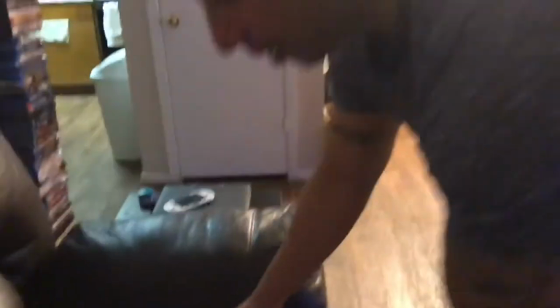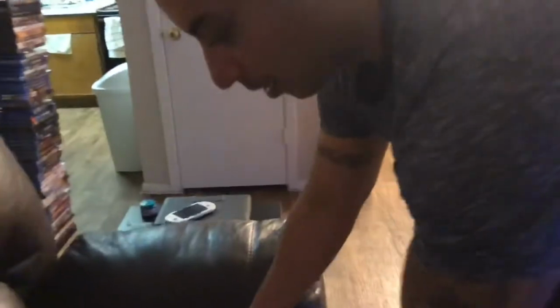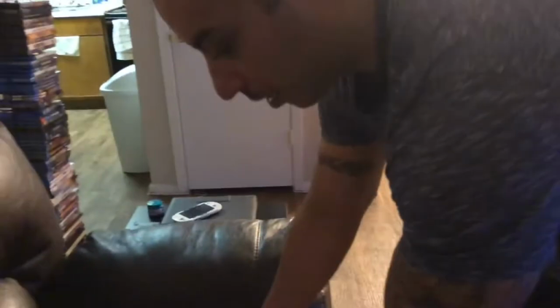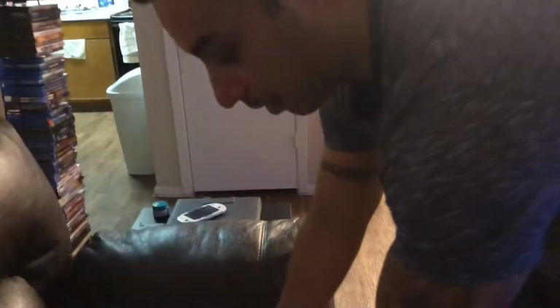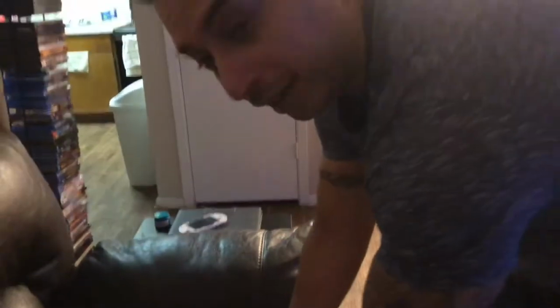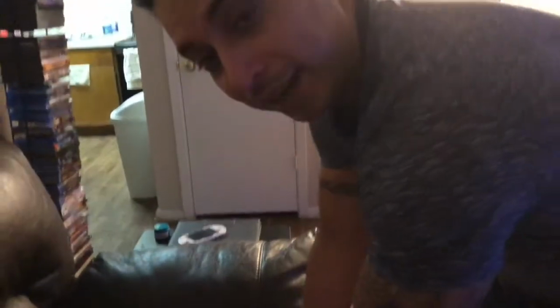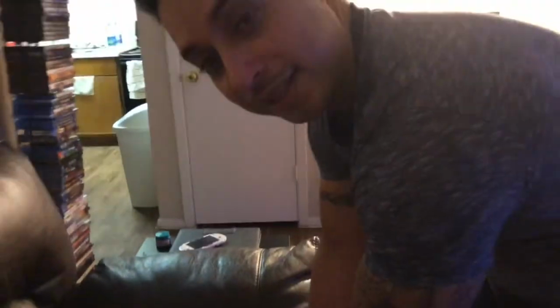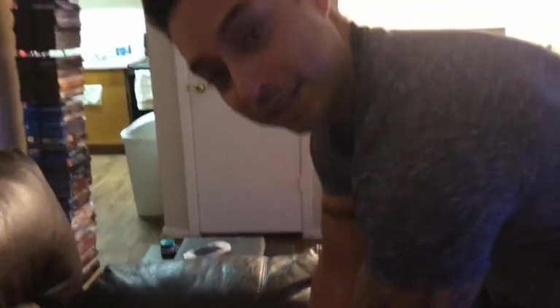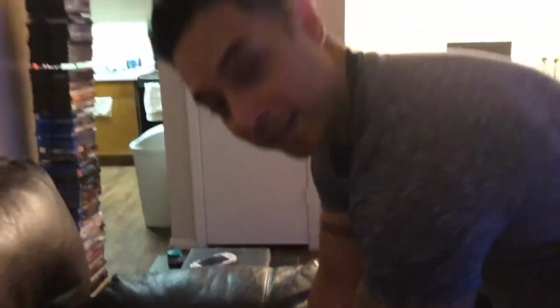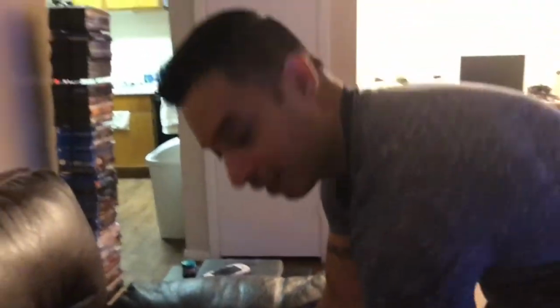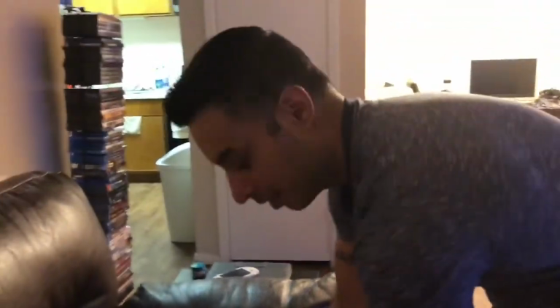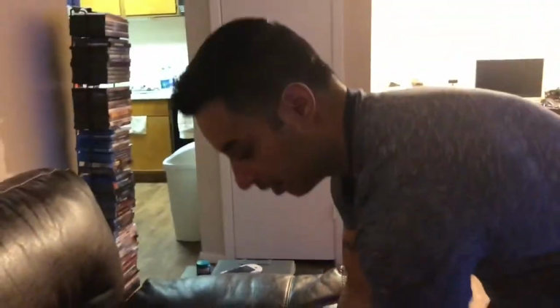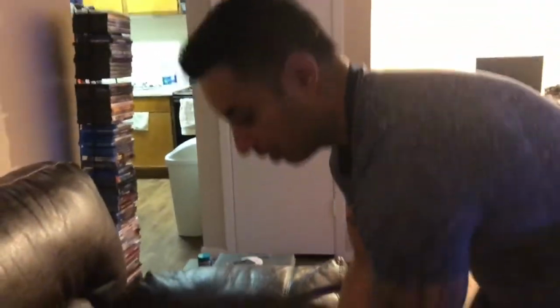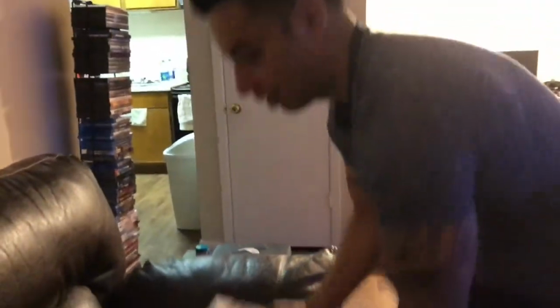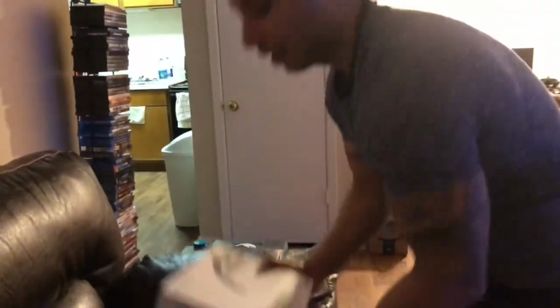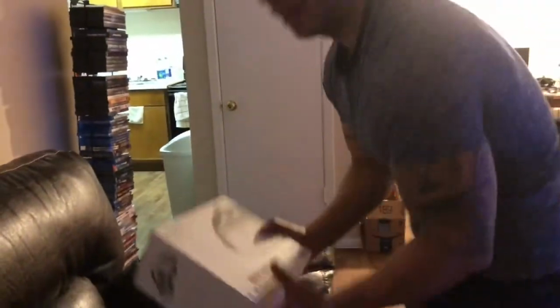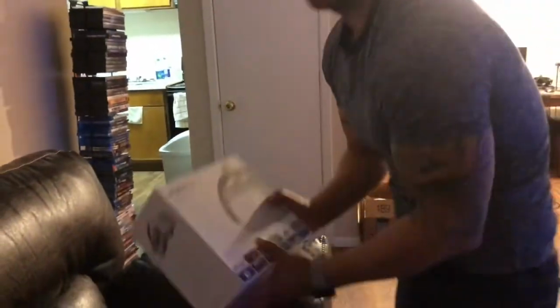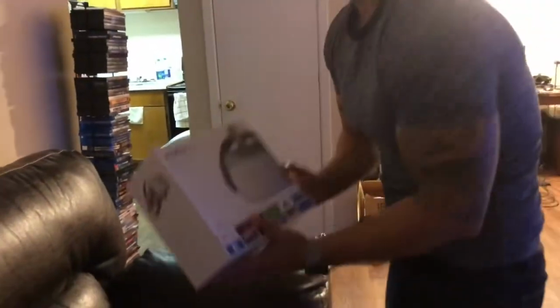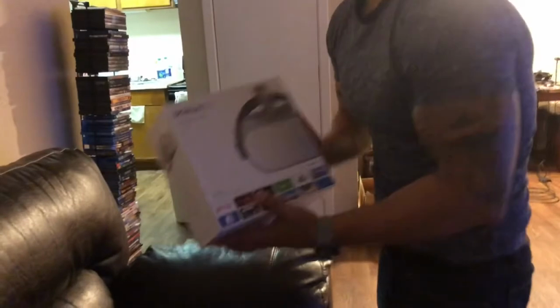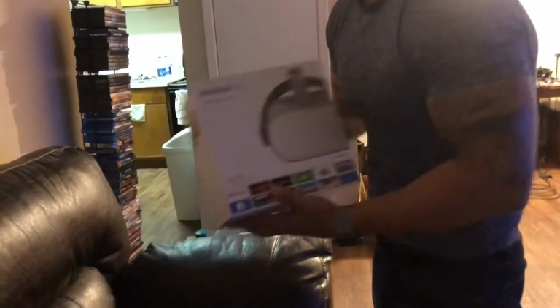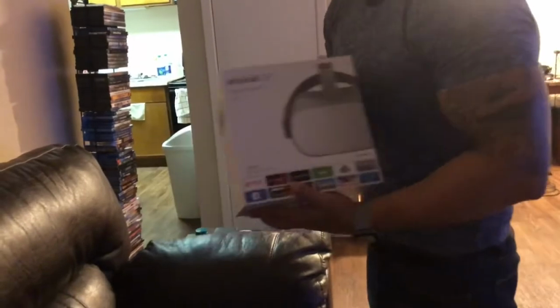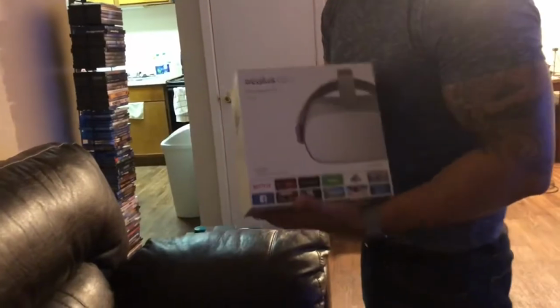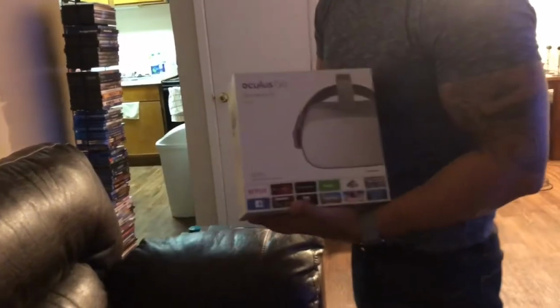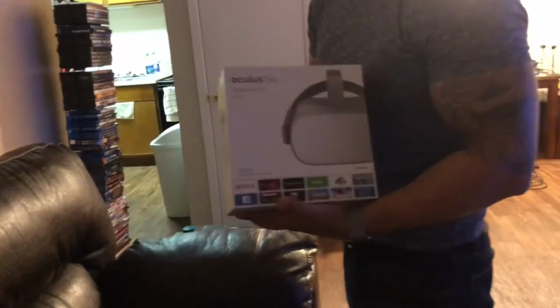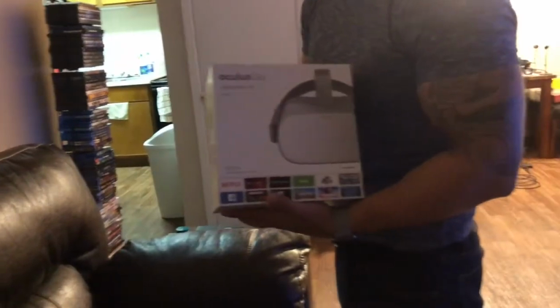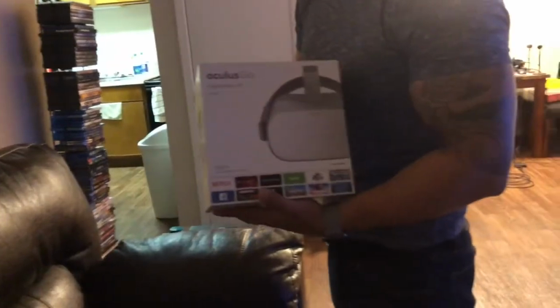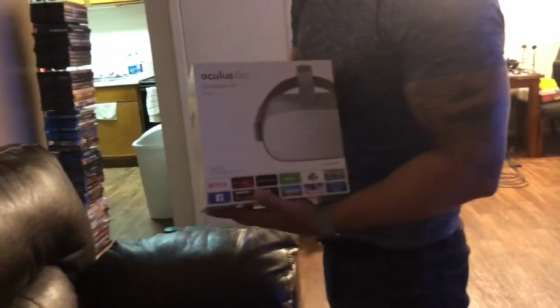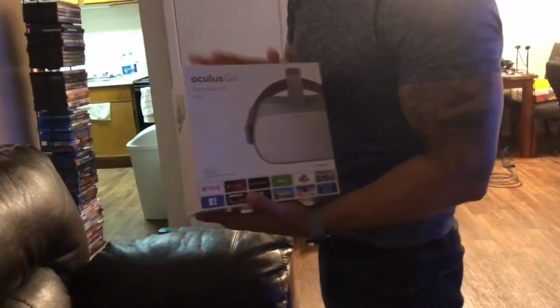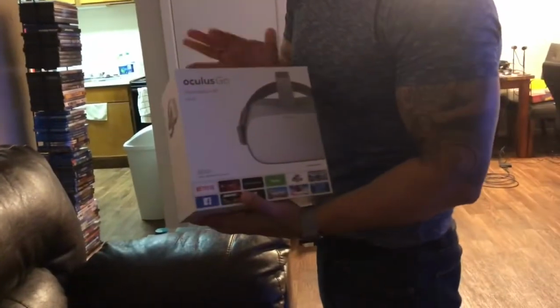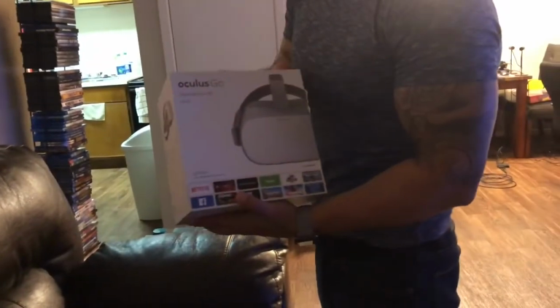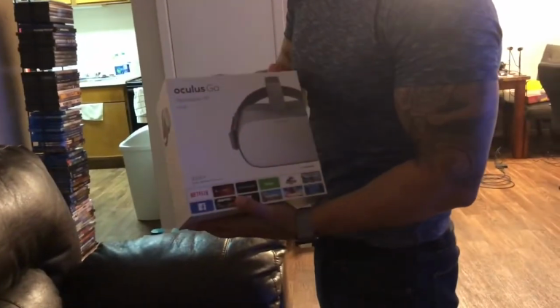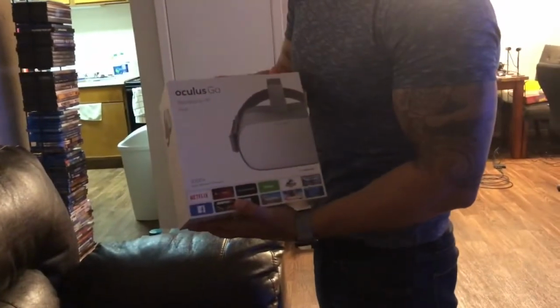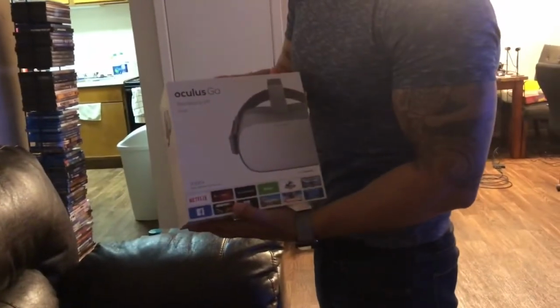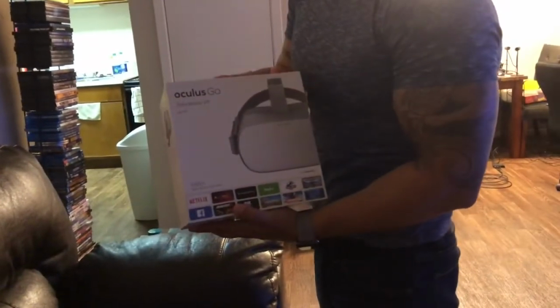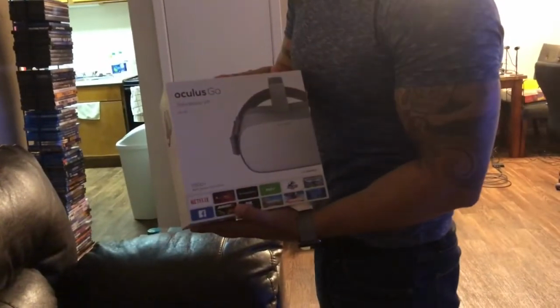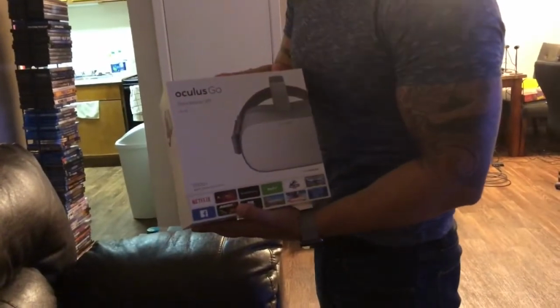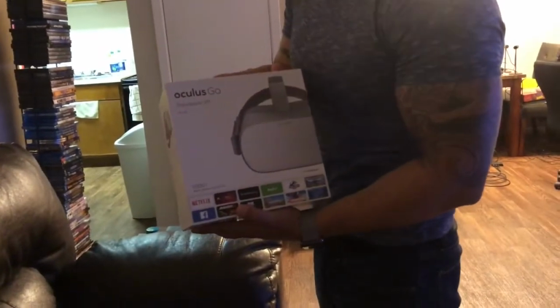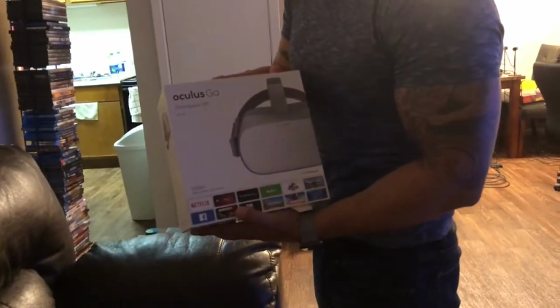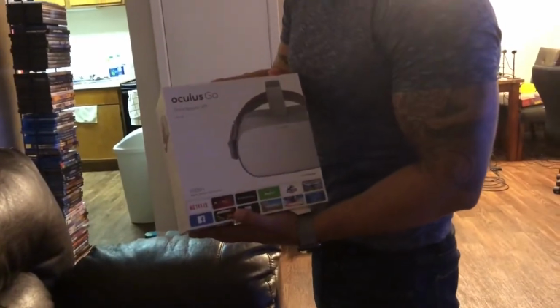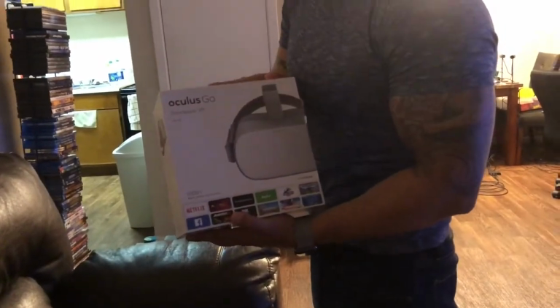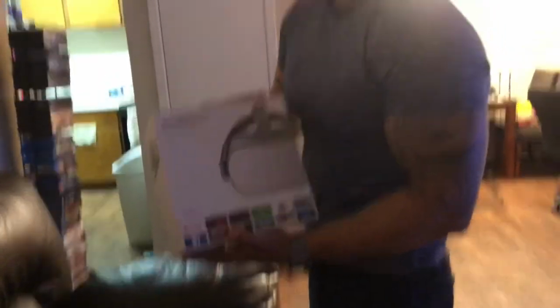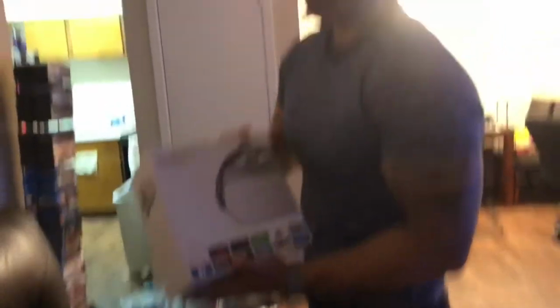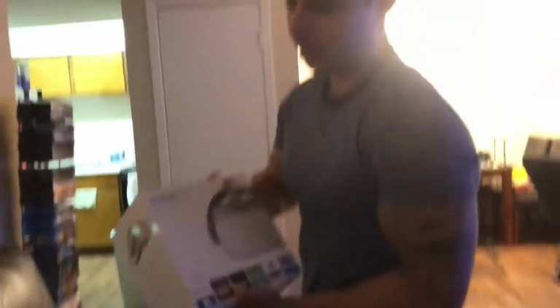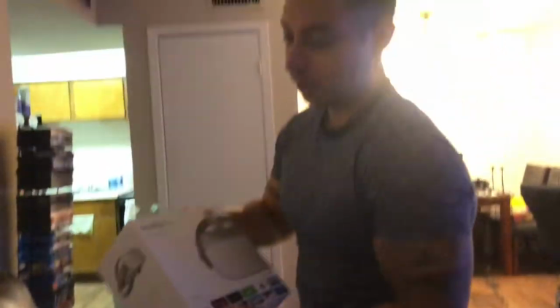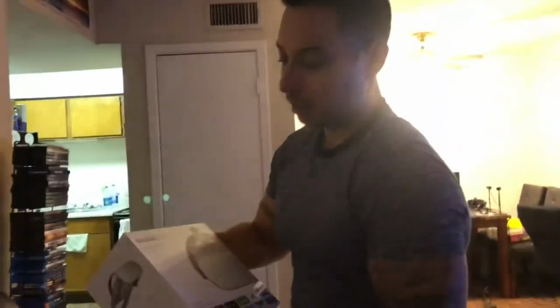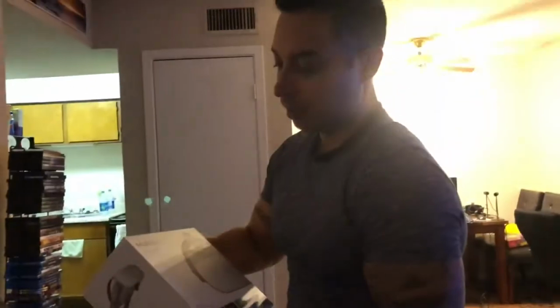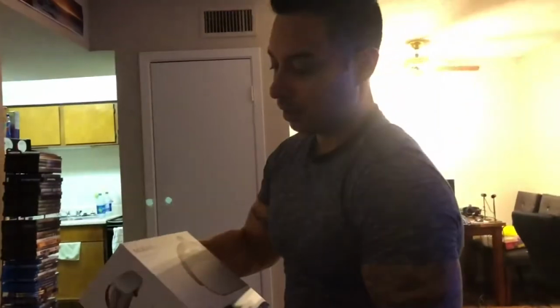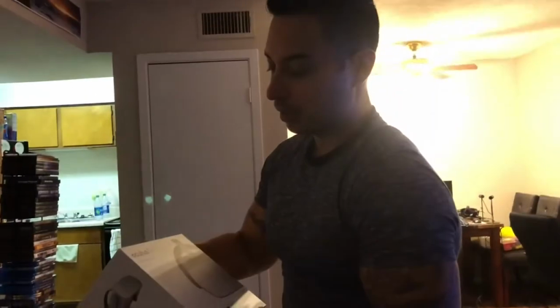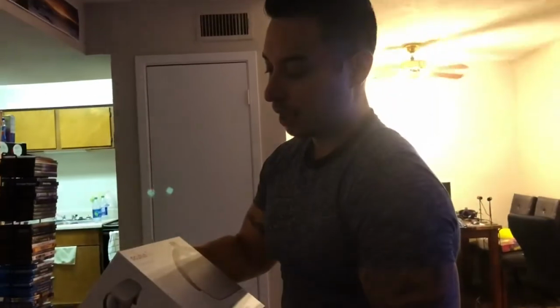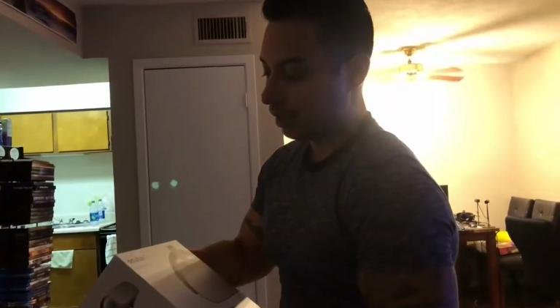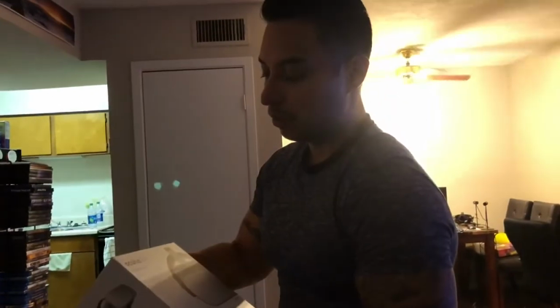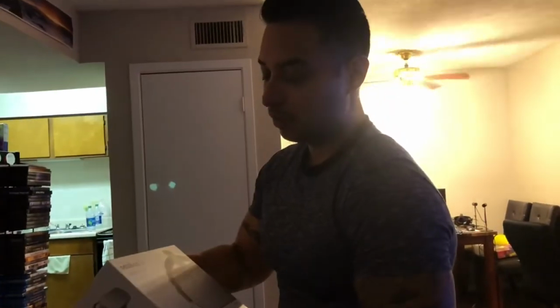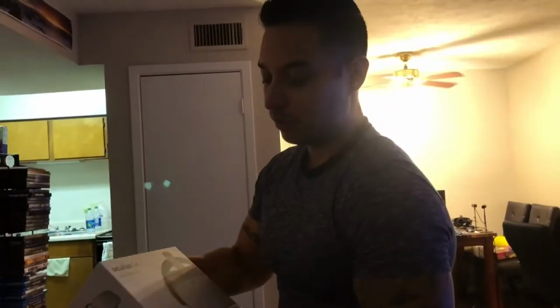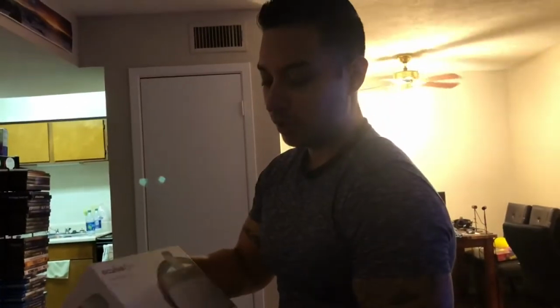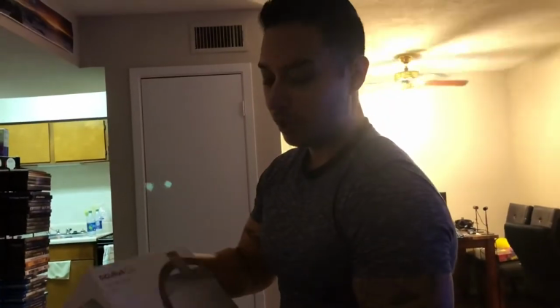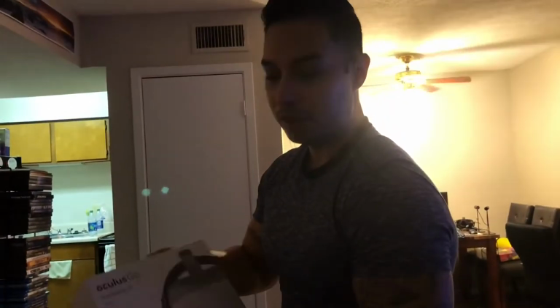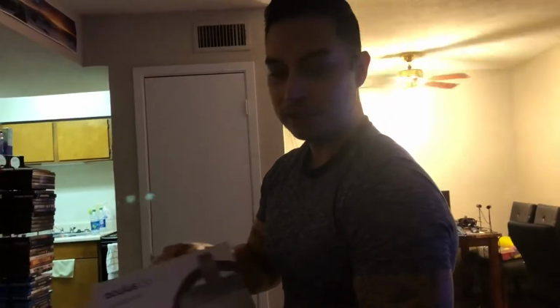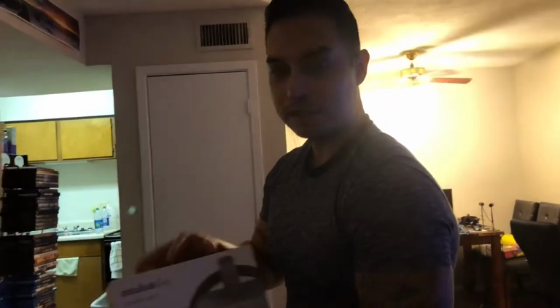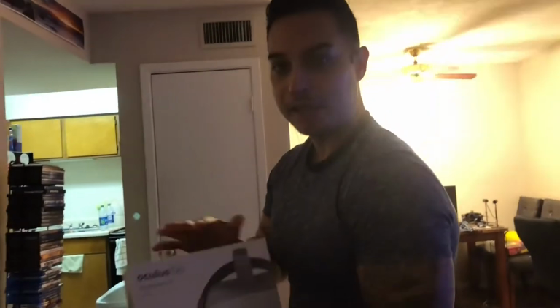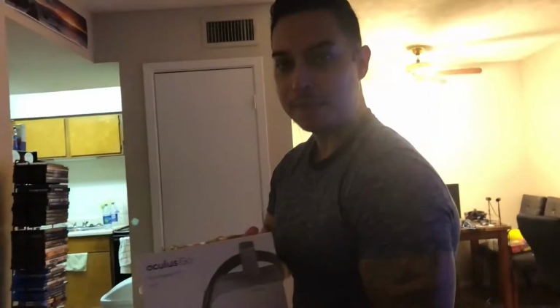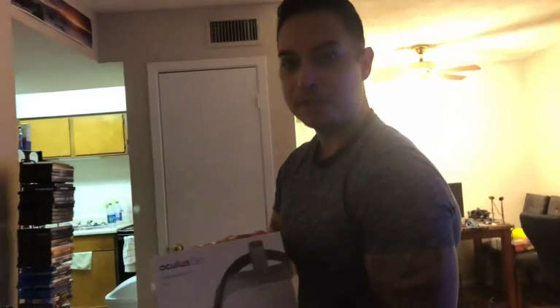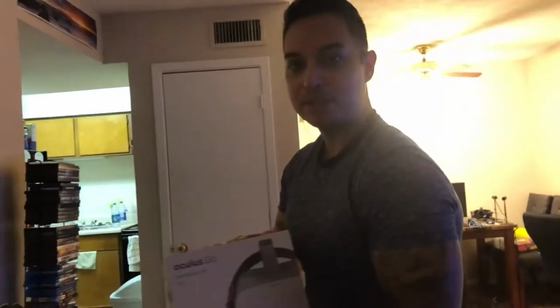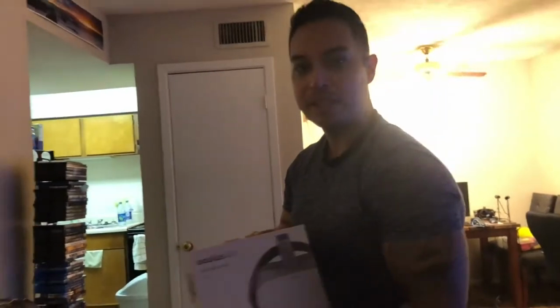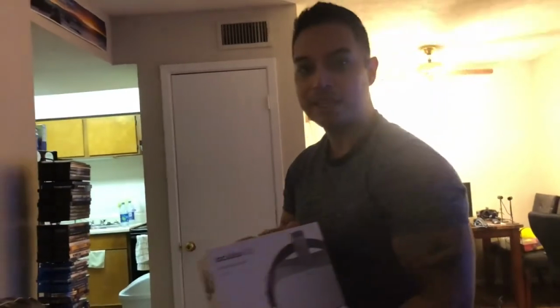All right guys, check it out — Oculus Go, Standalone VR, just came out today.